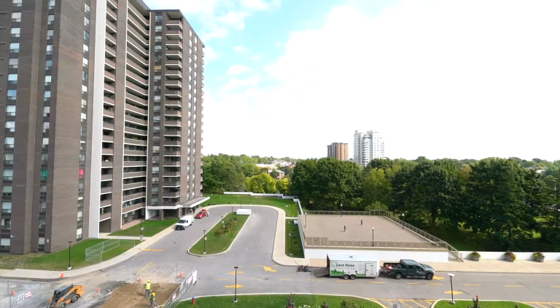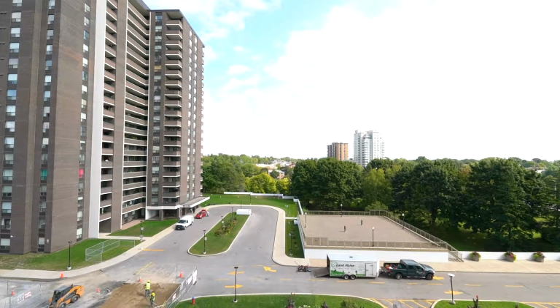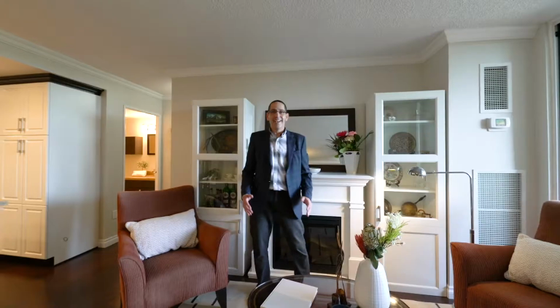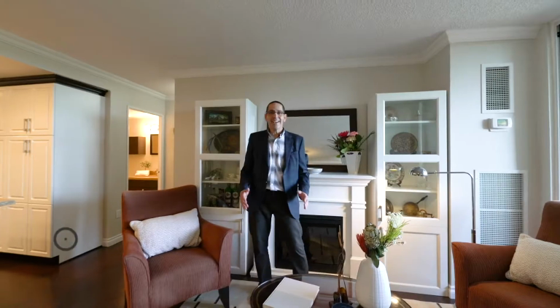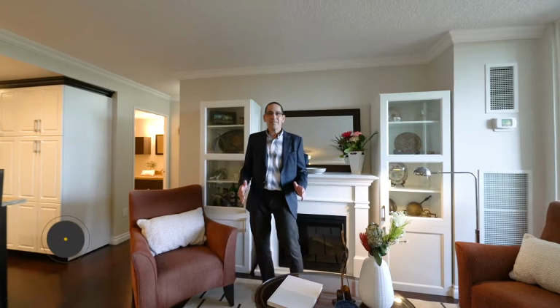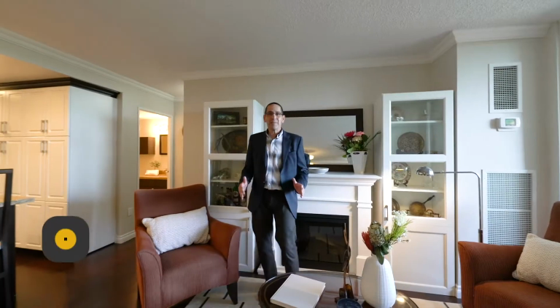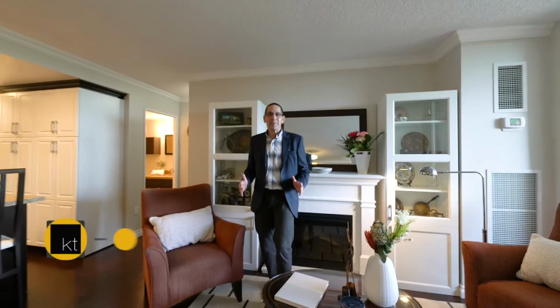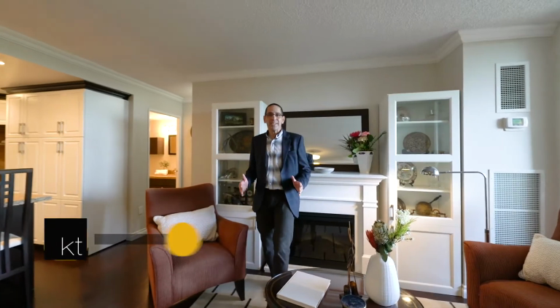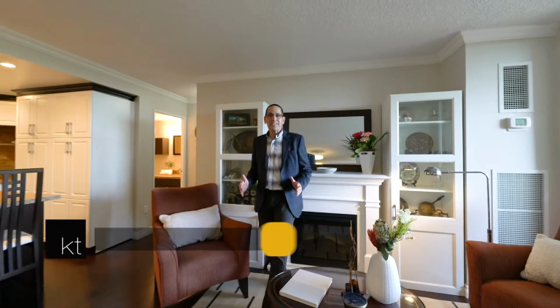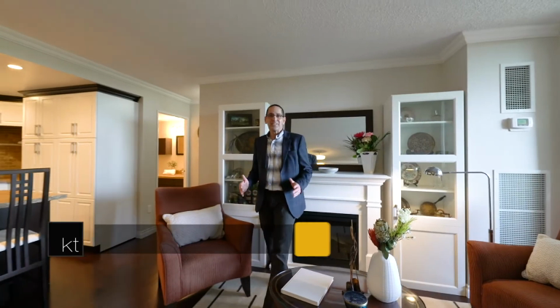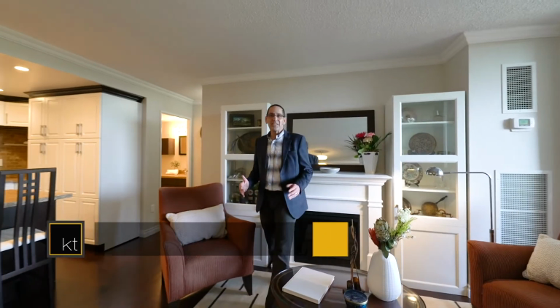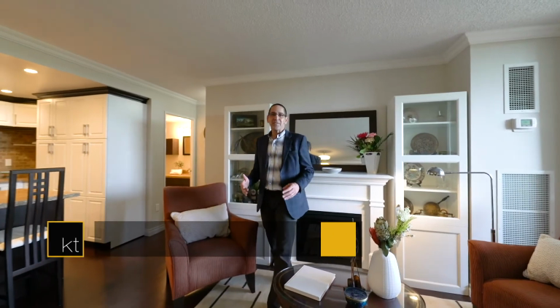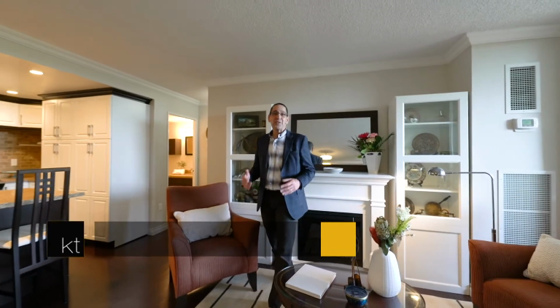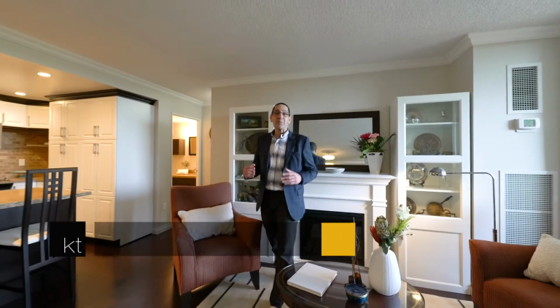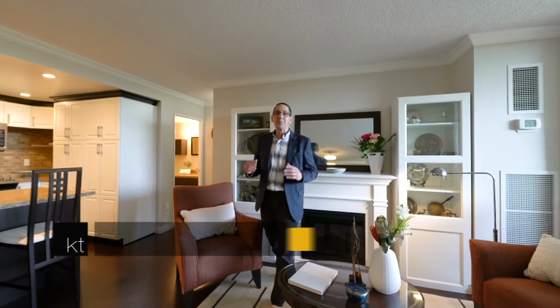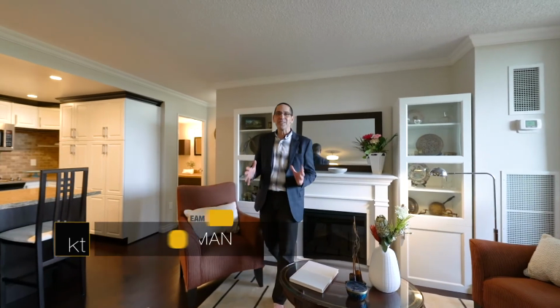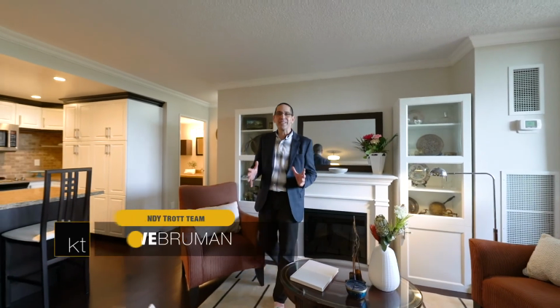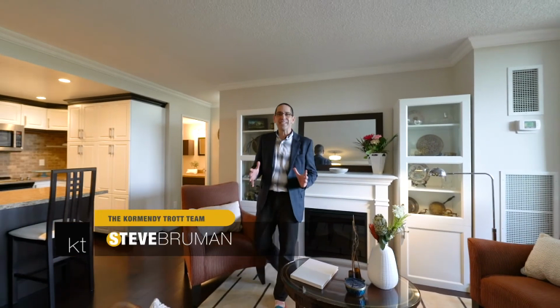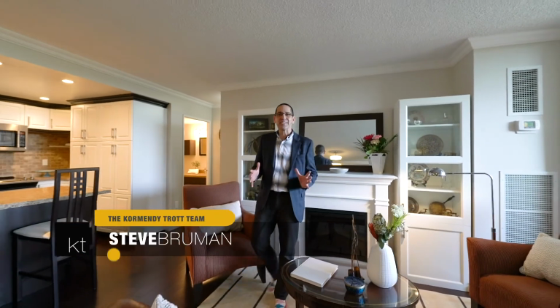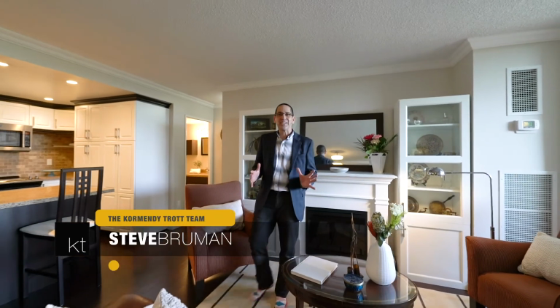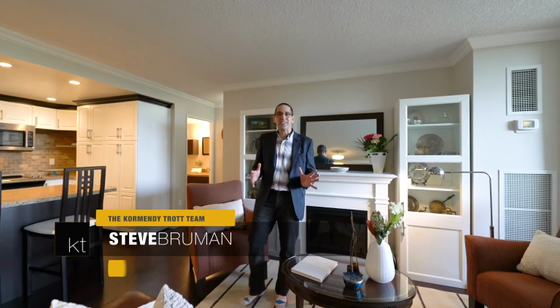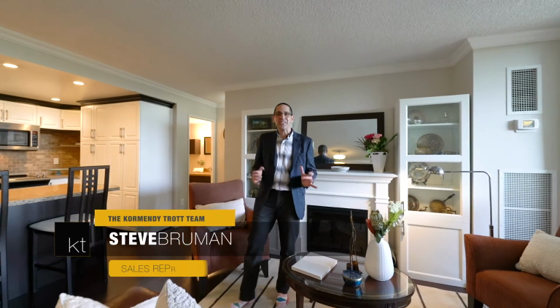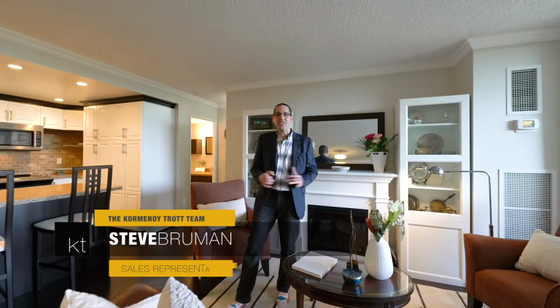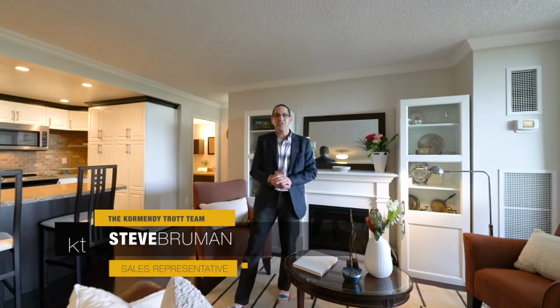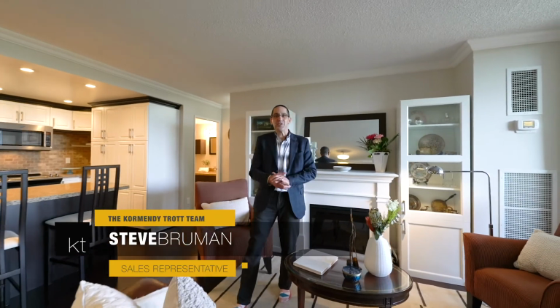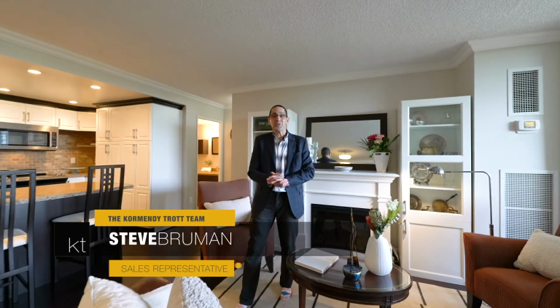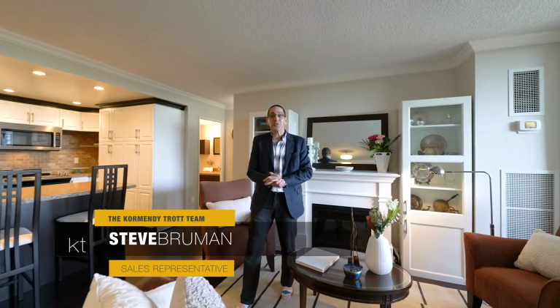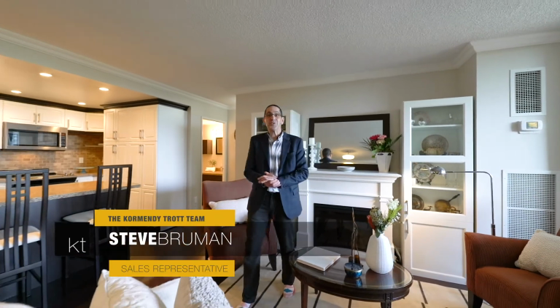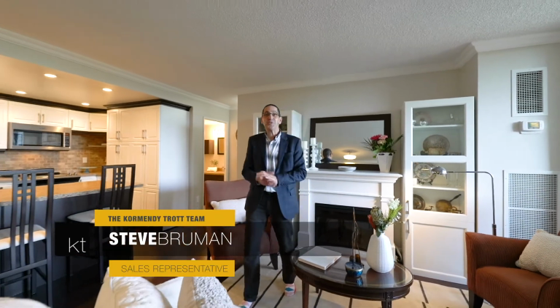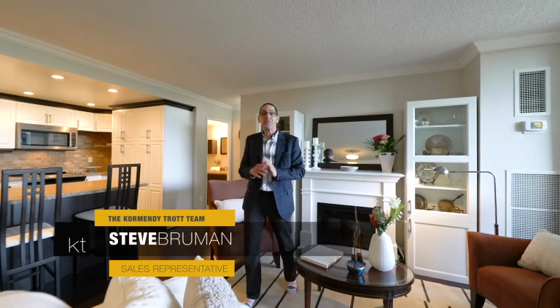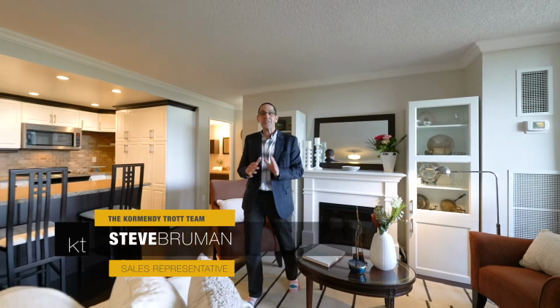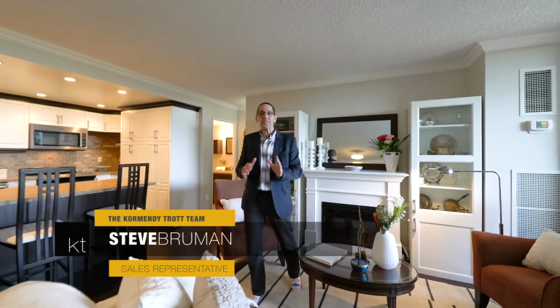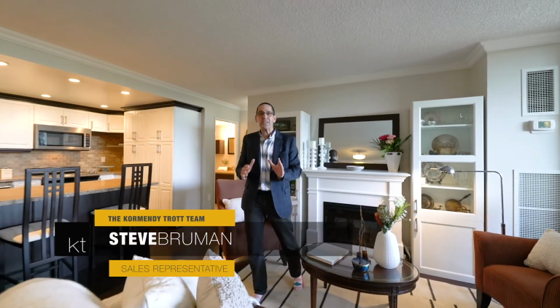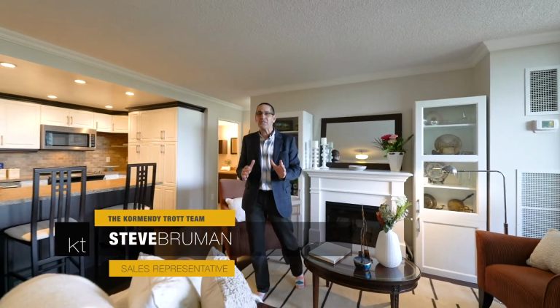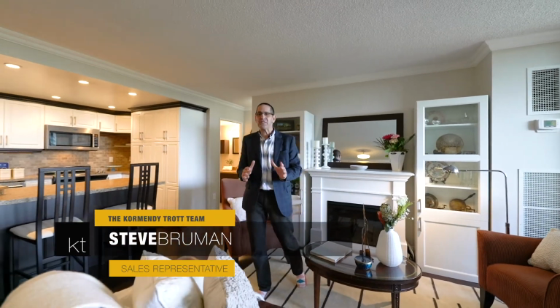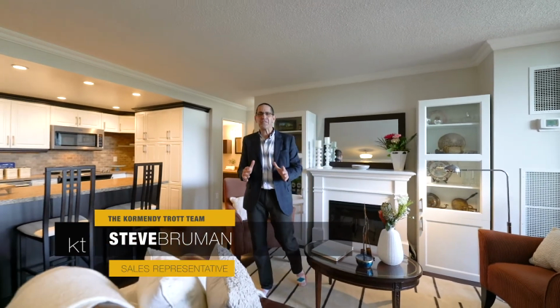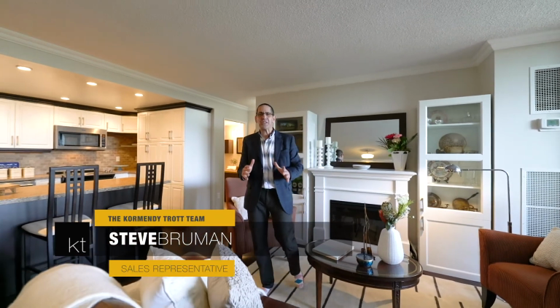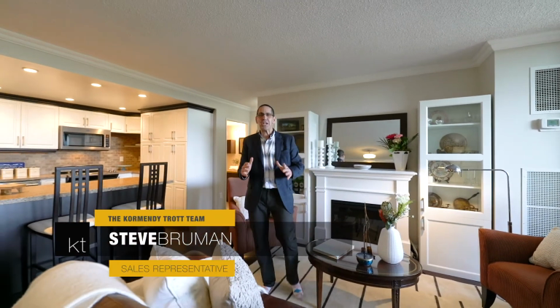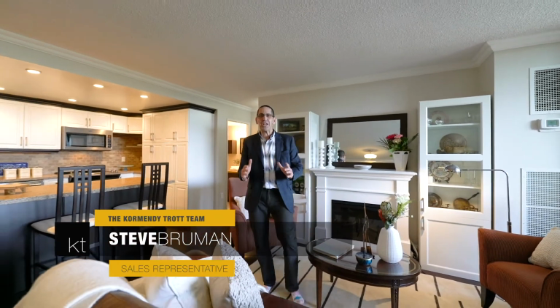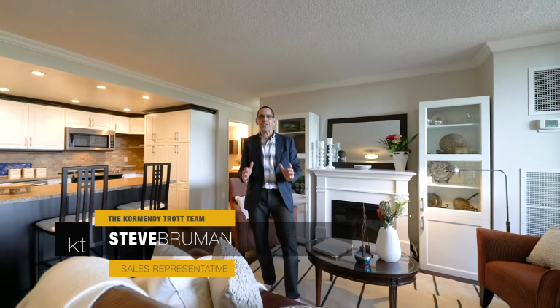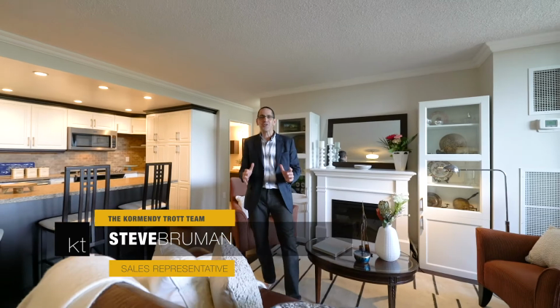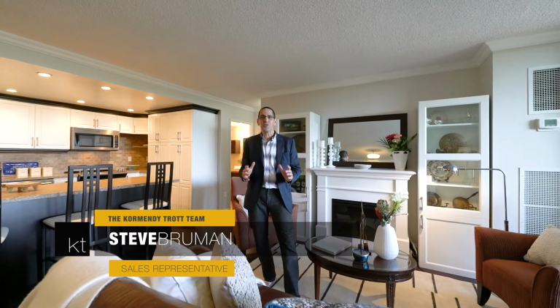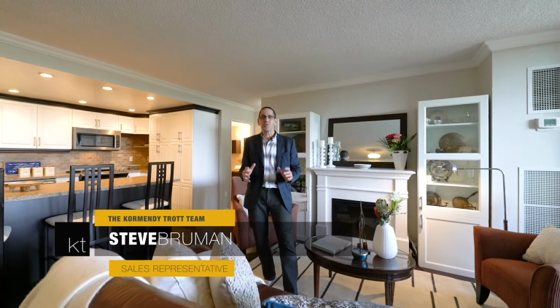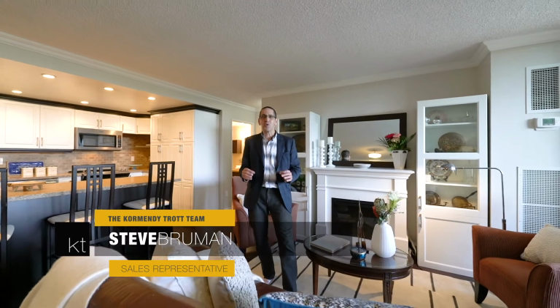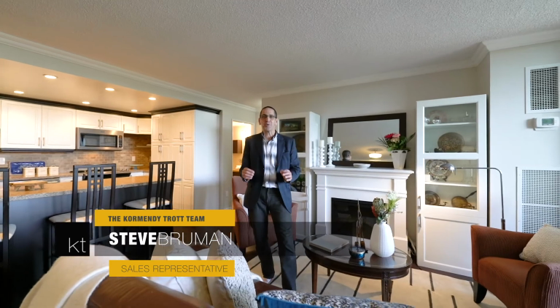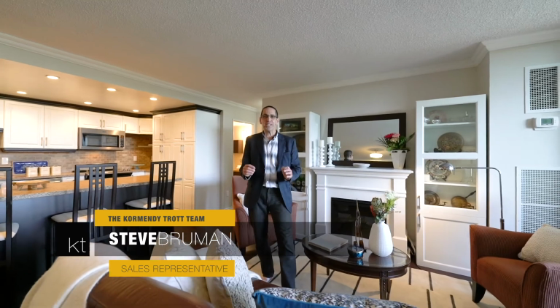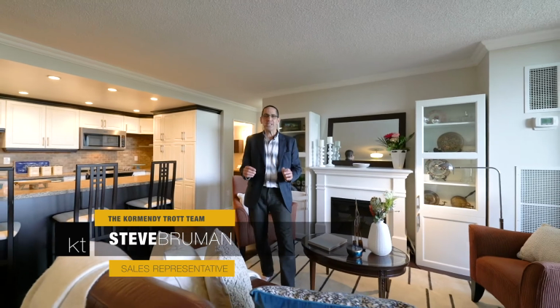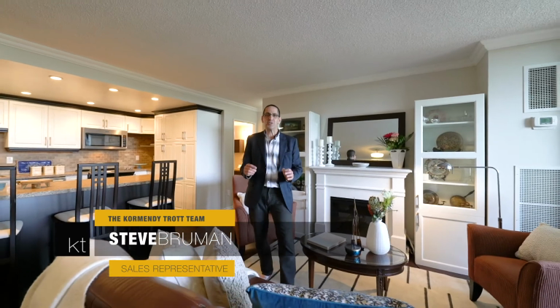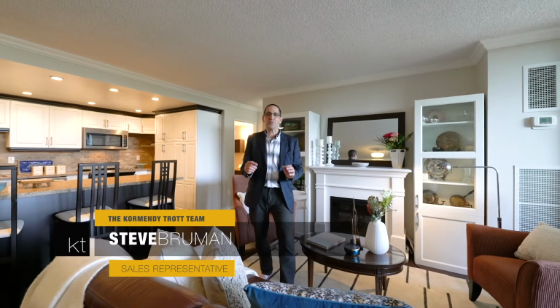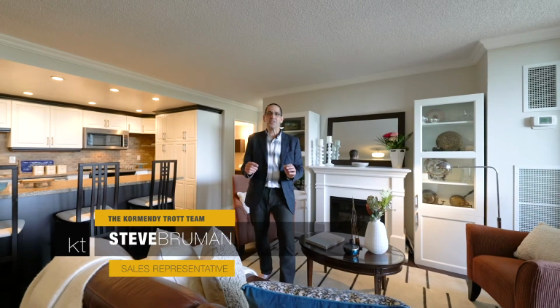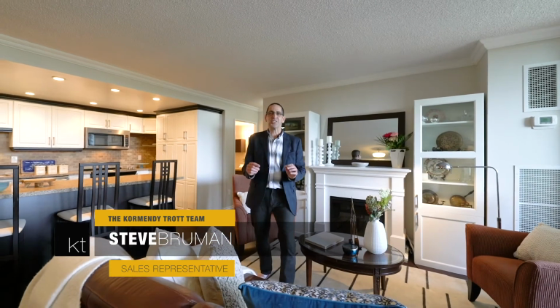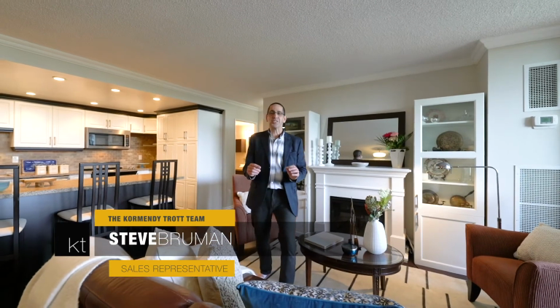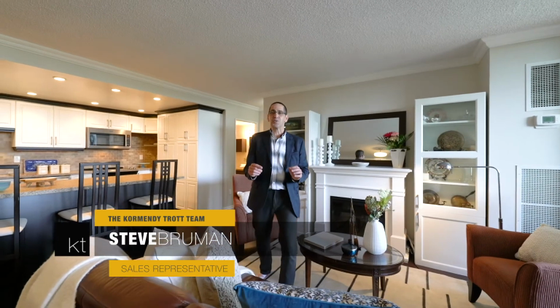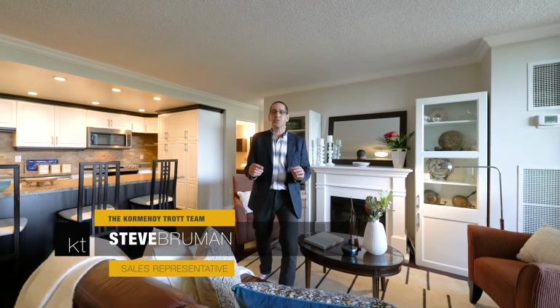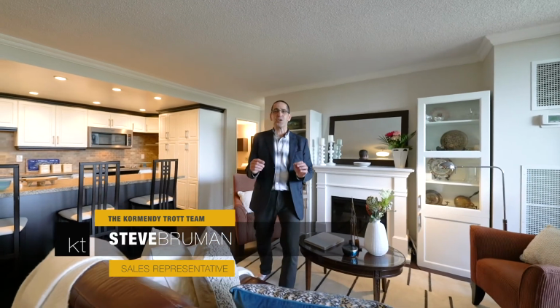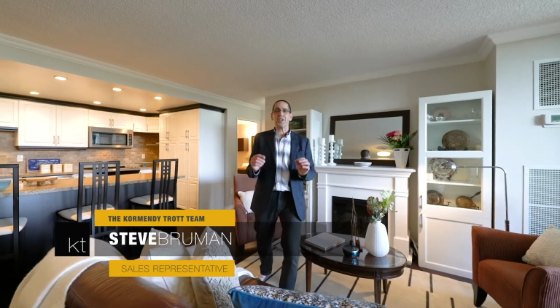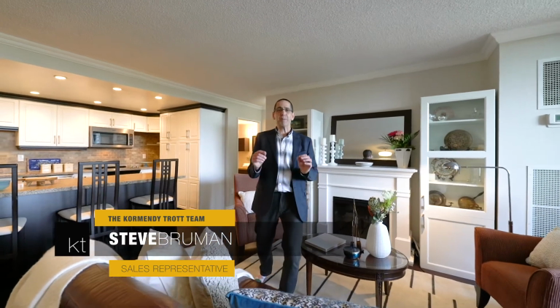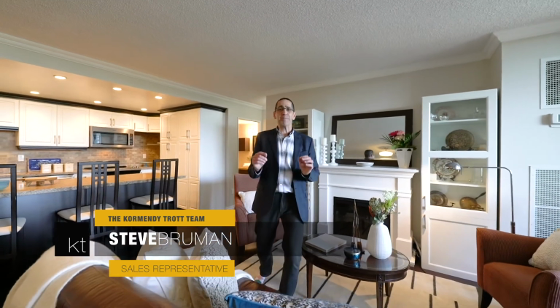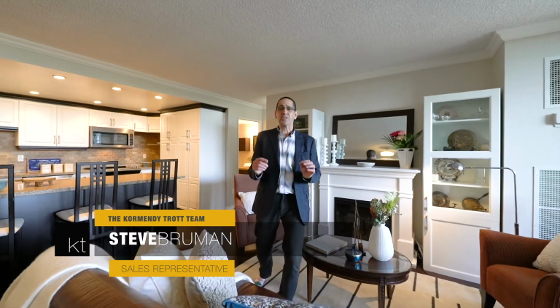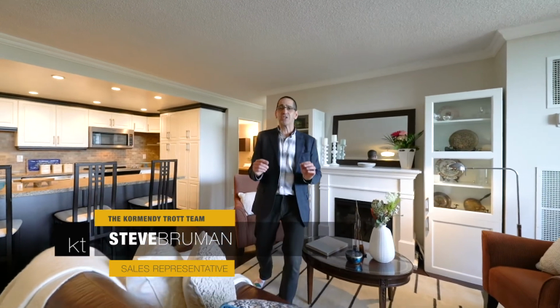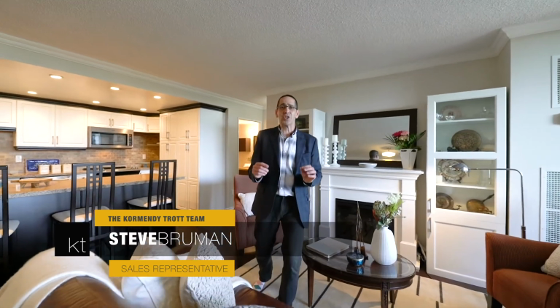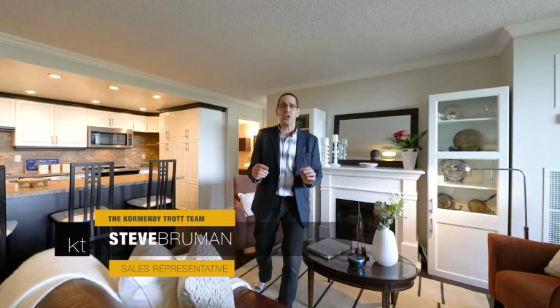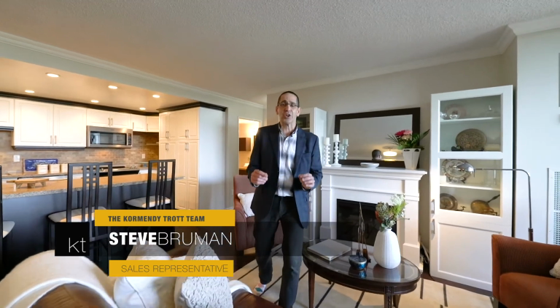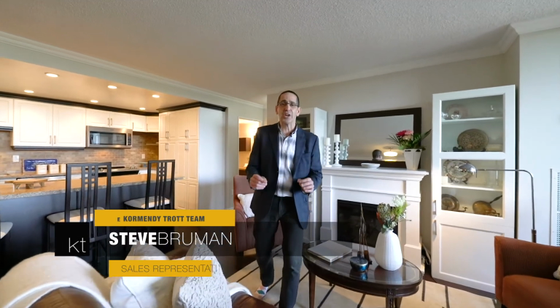Hey everybody, it's Steve here, and I'm really excited to introduce to you 1515 Lakeshore Road East Unit 609 in Mississauga.